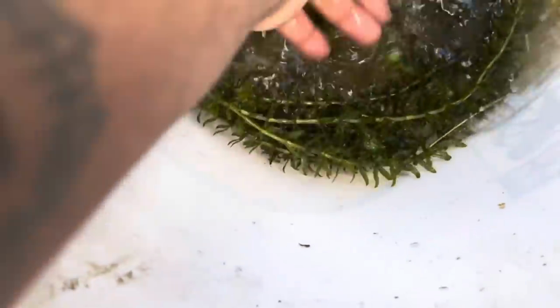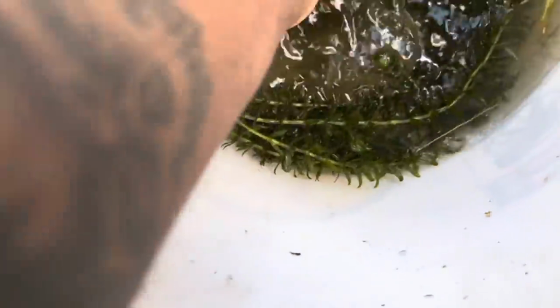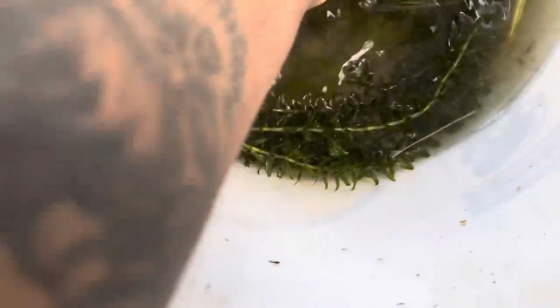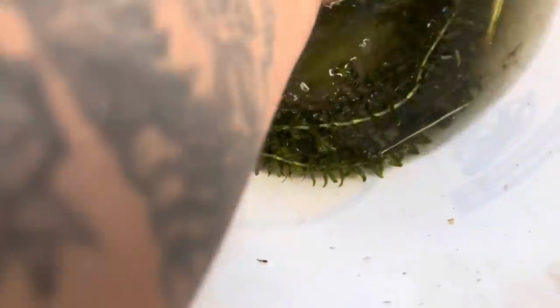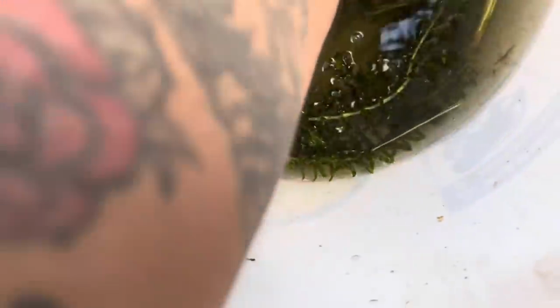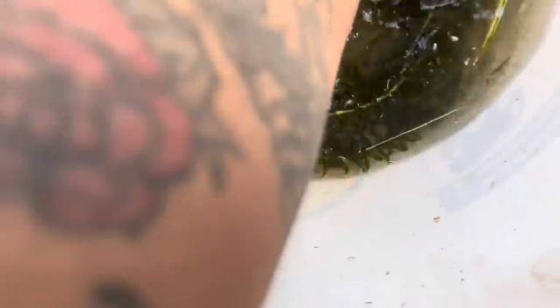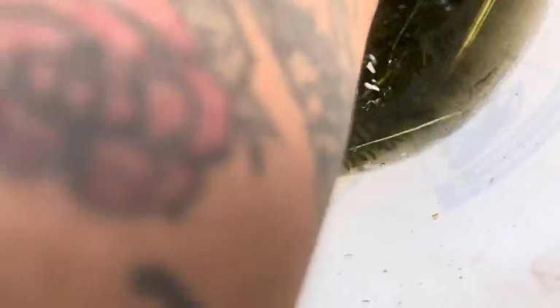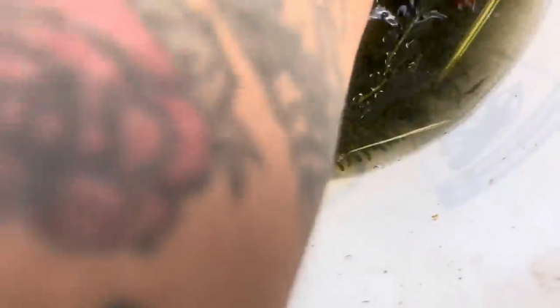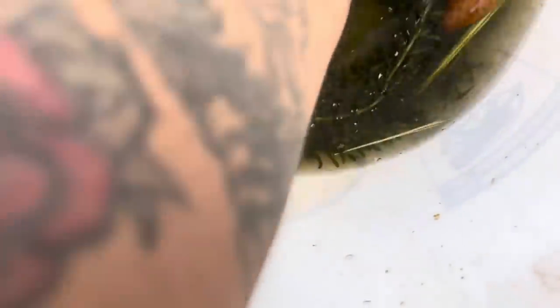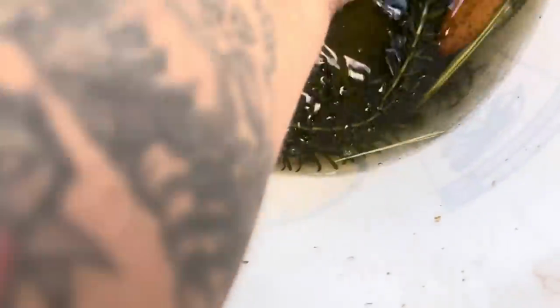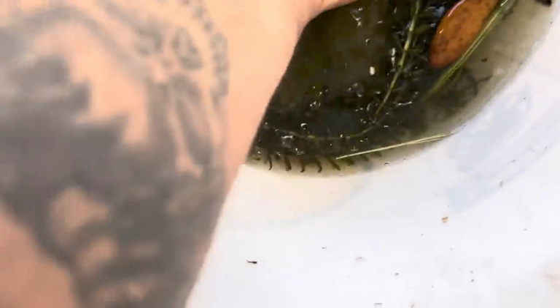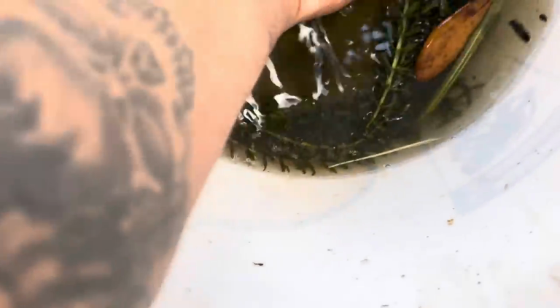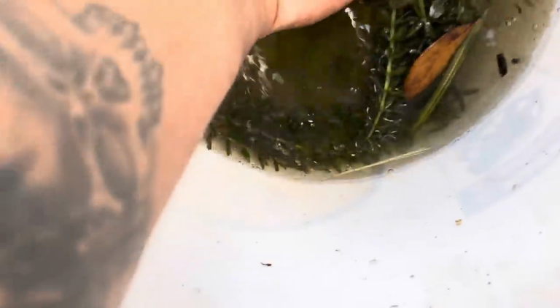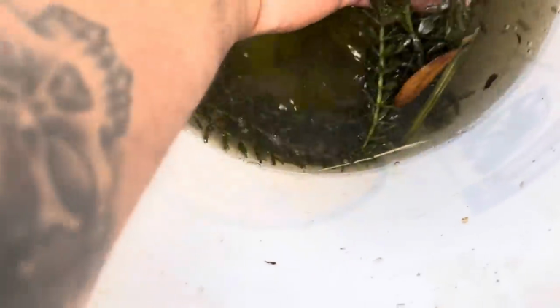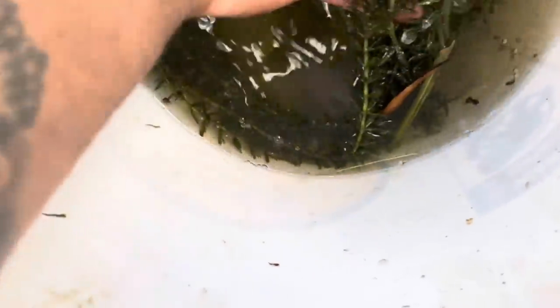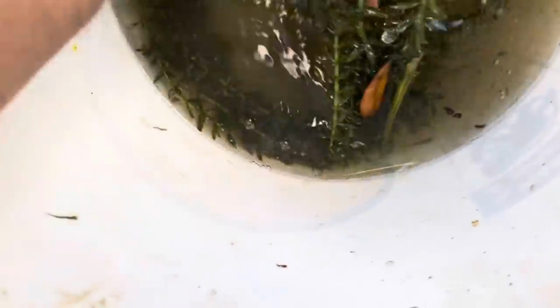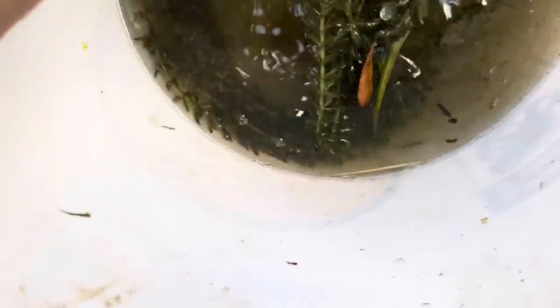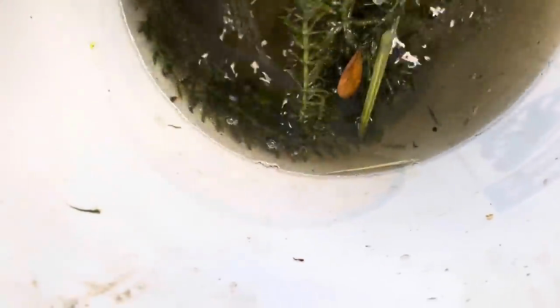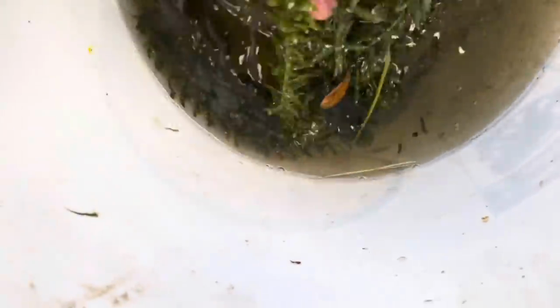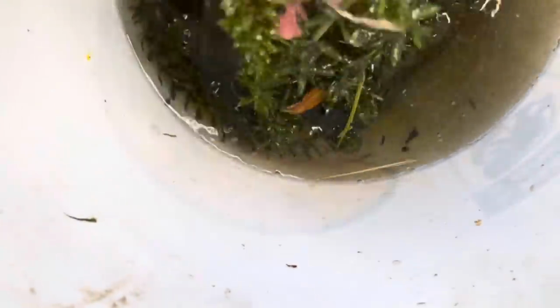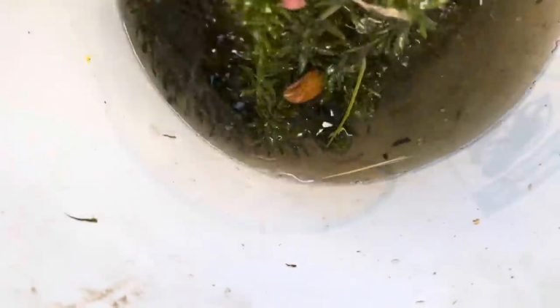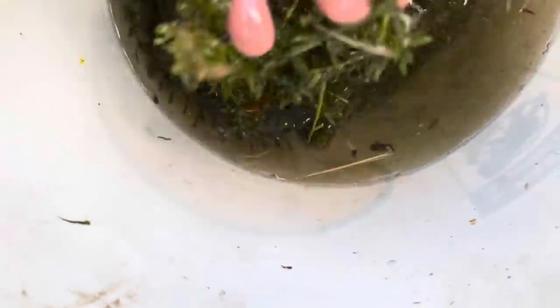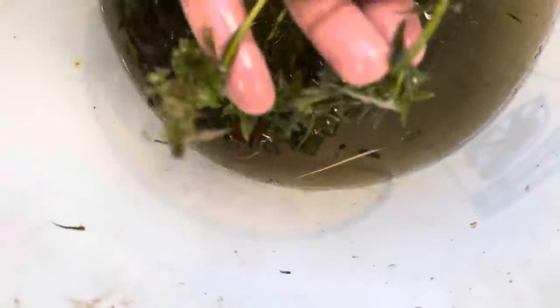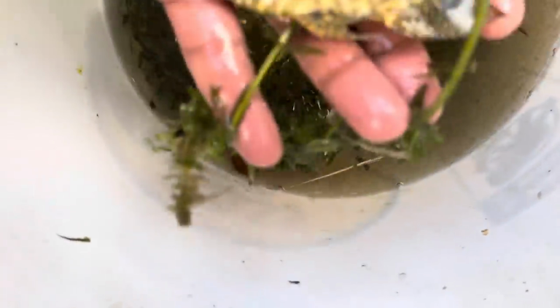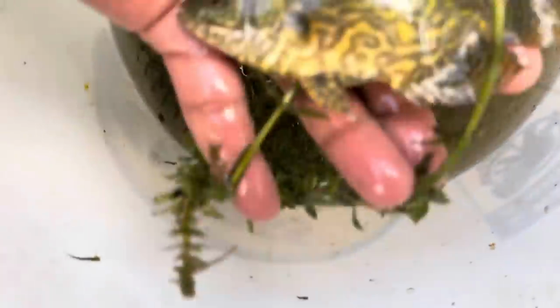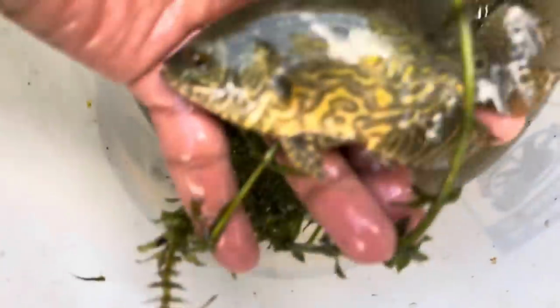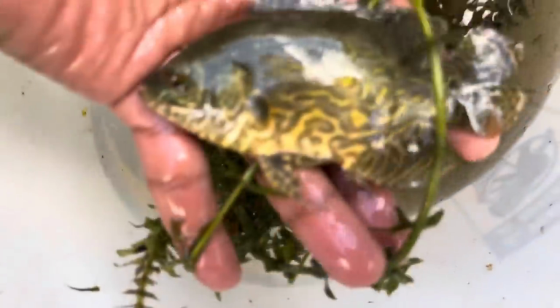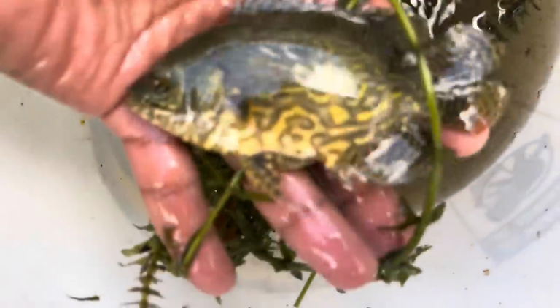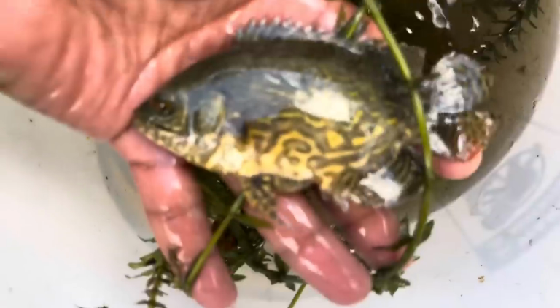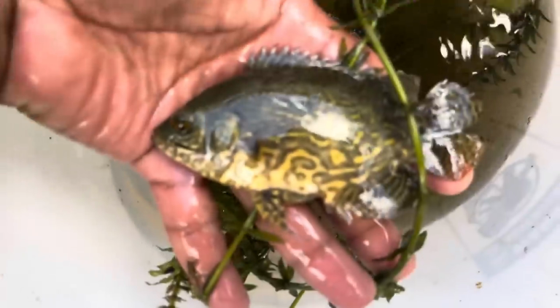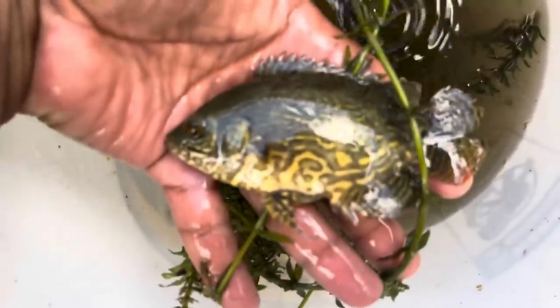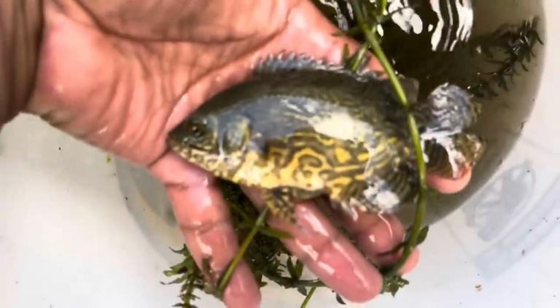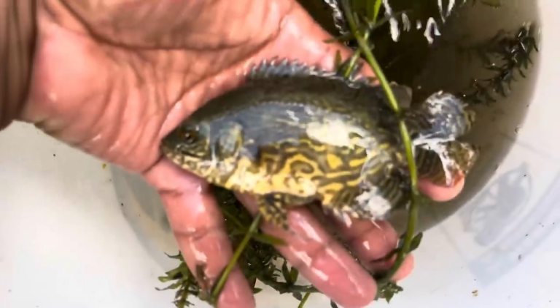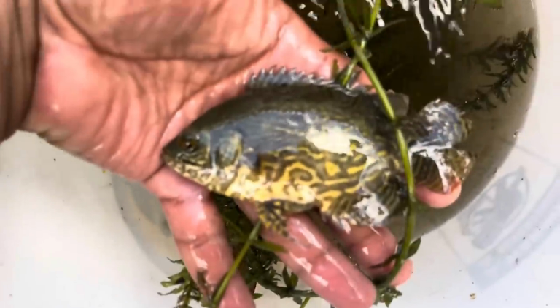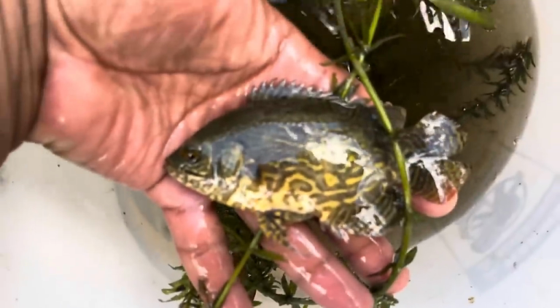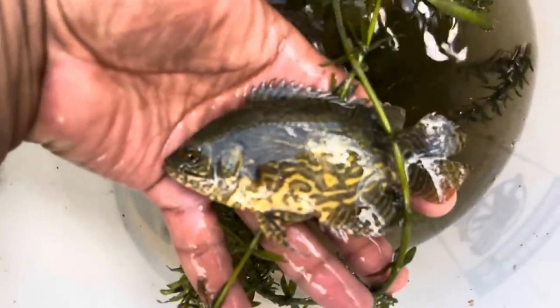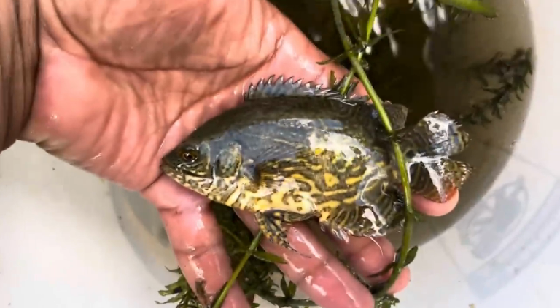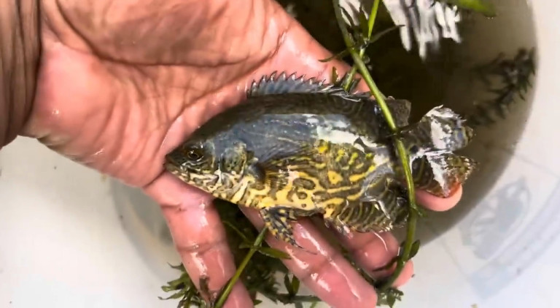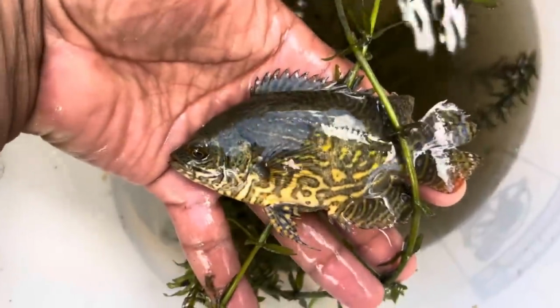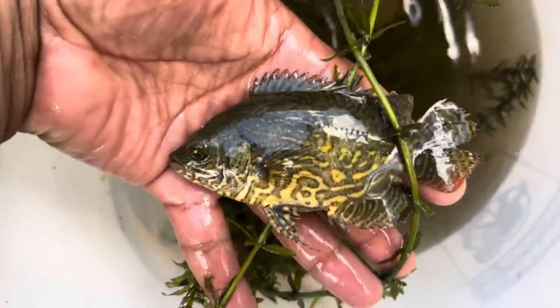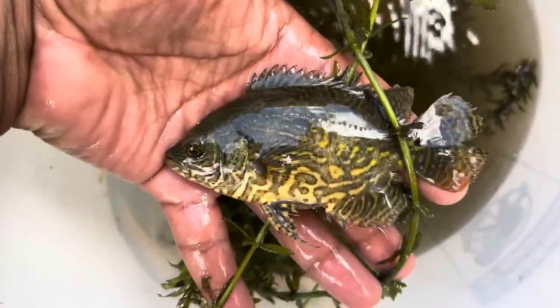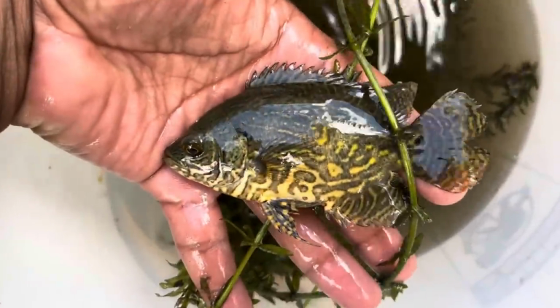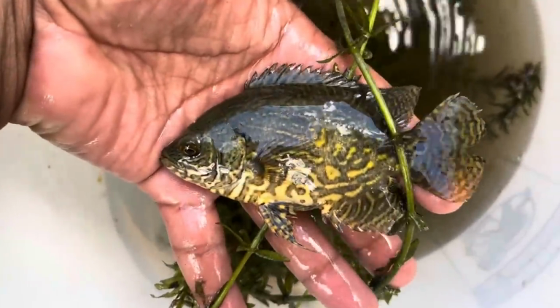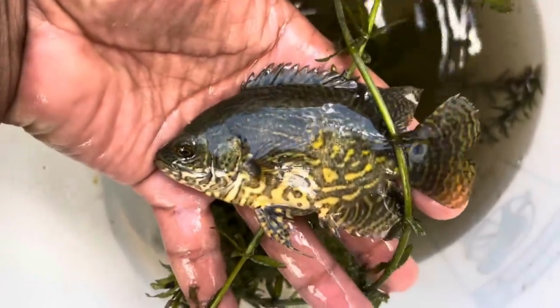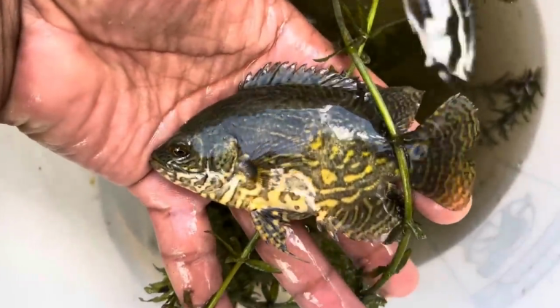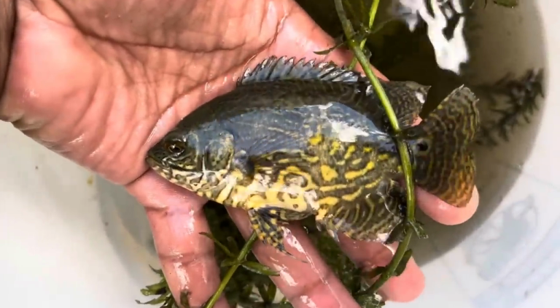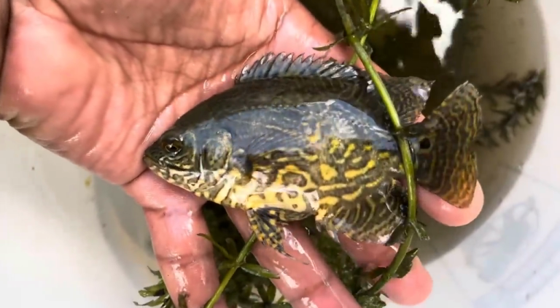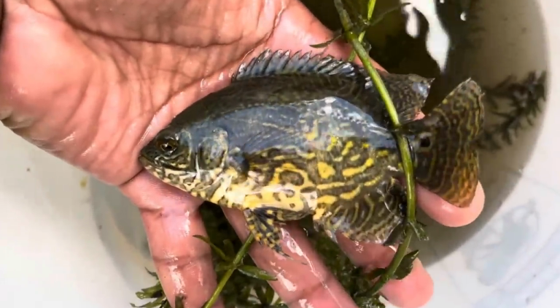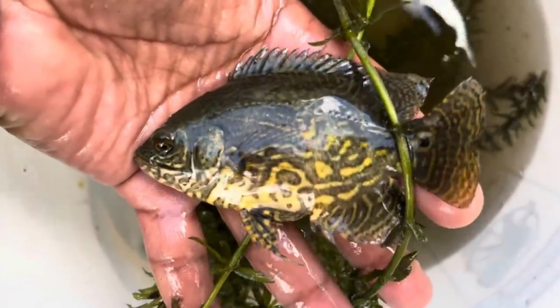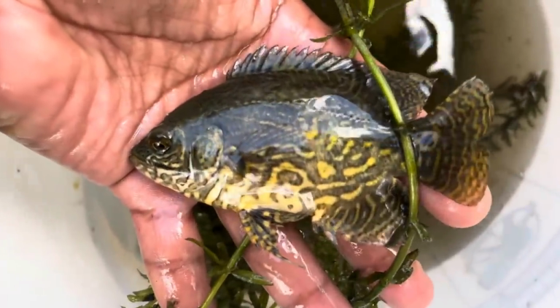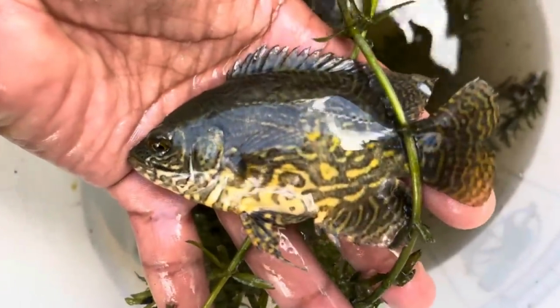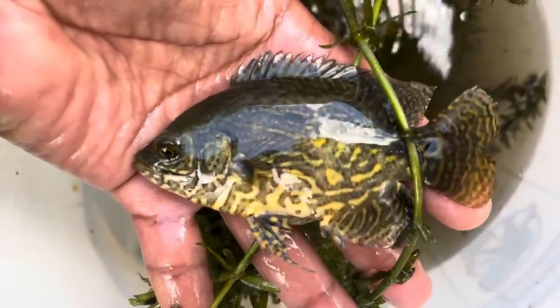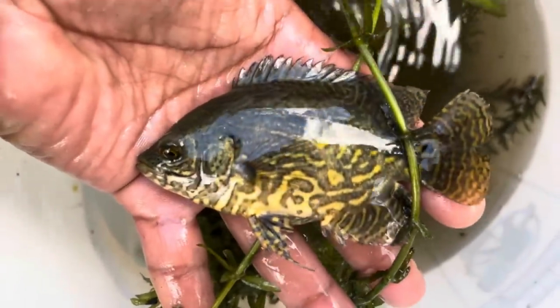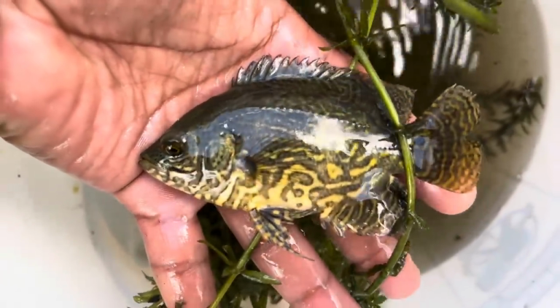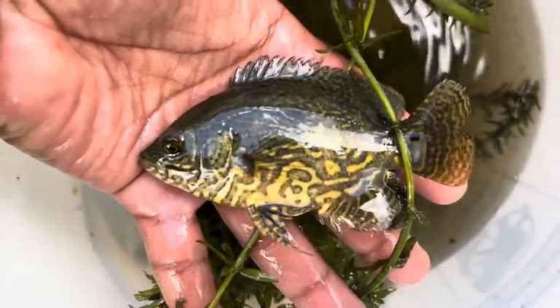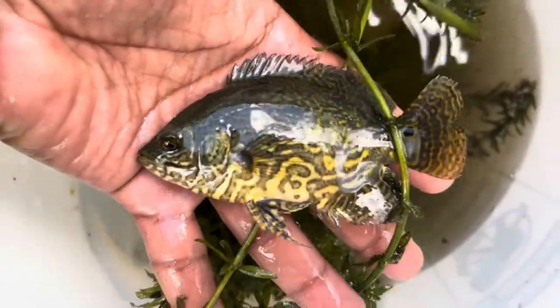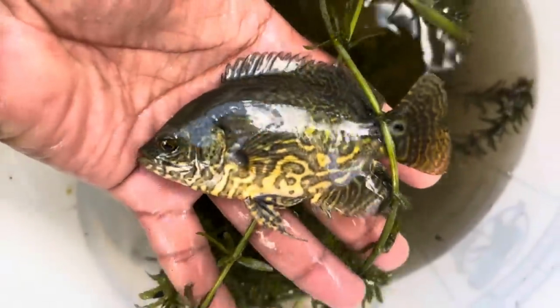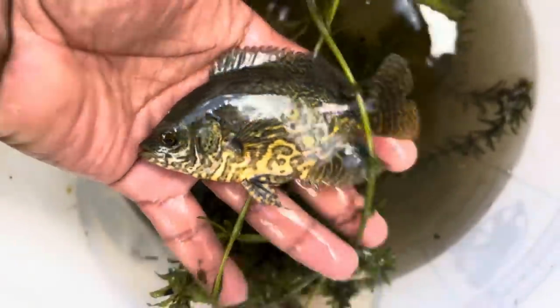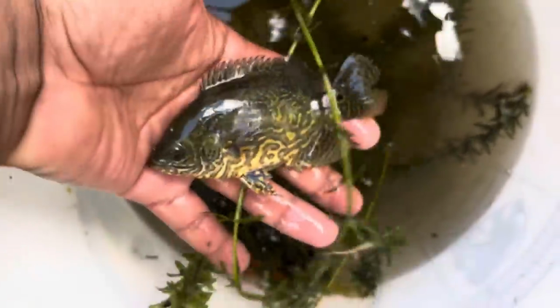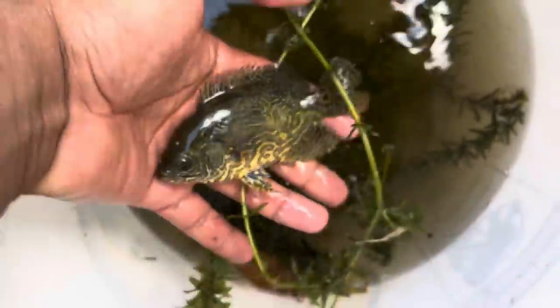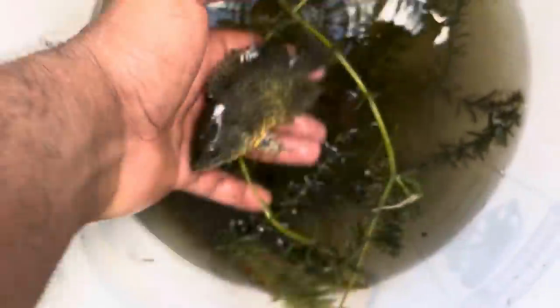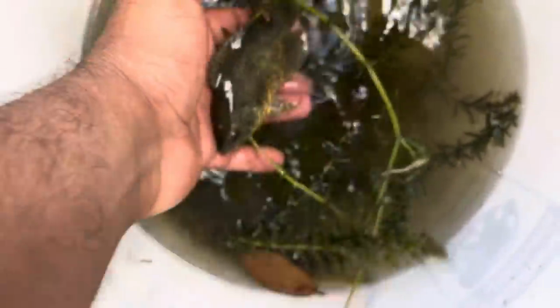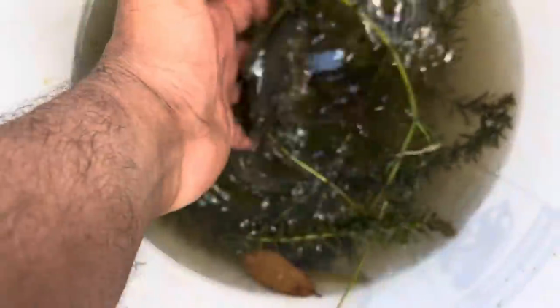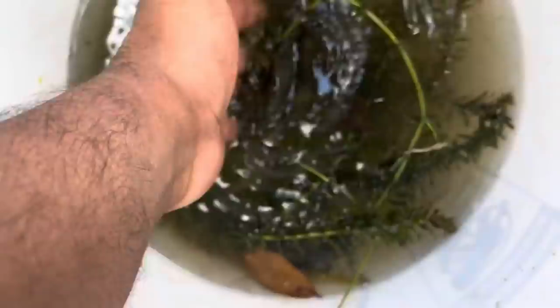Some of you guys are in the aquarium hobby — you guys know what those are. Look at that. Gorgeous.